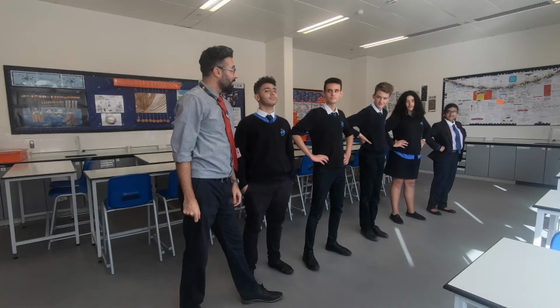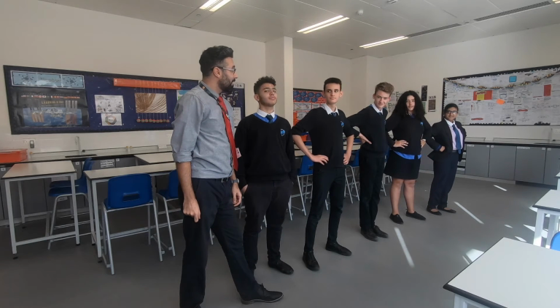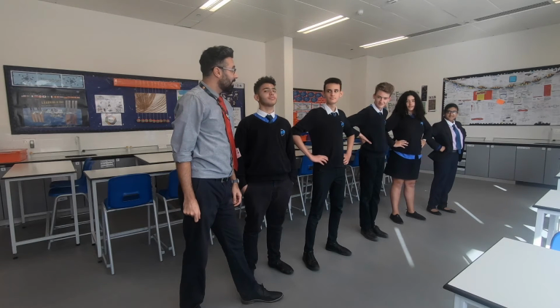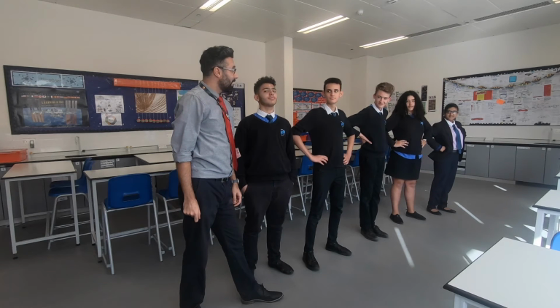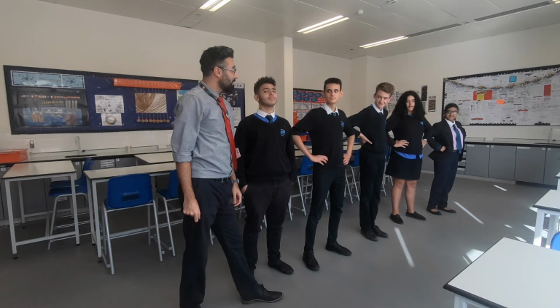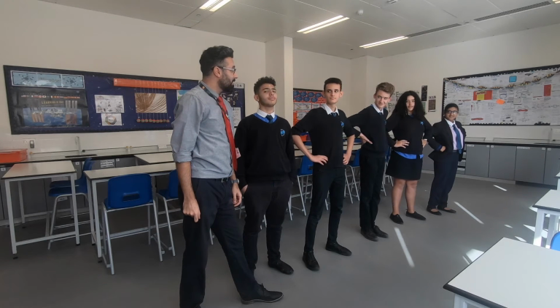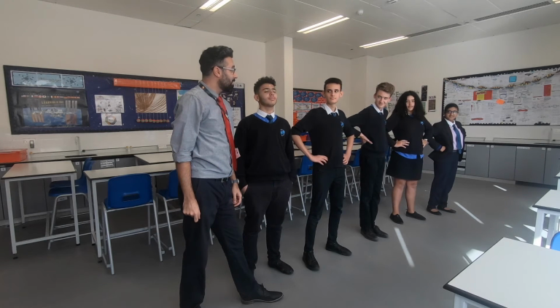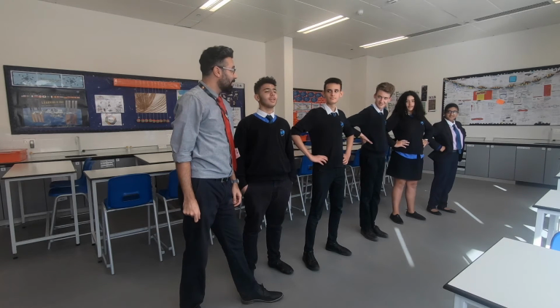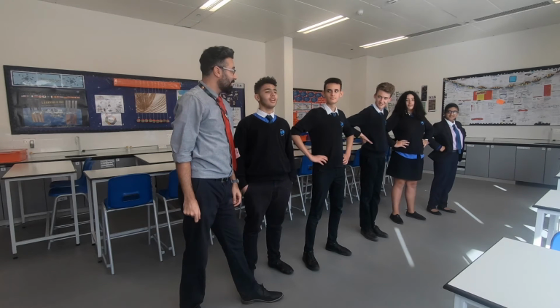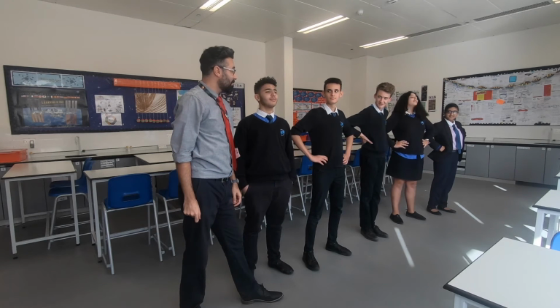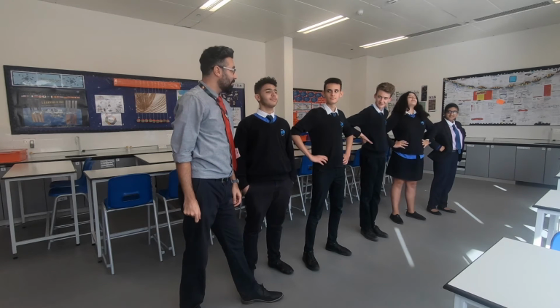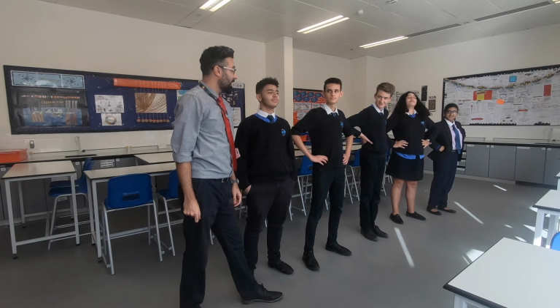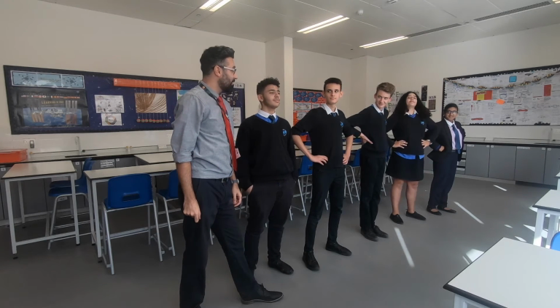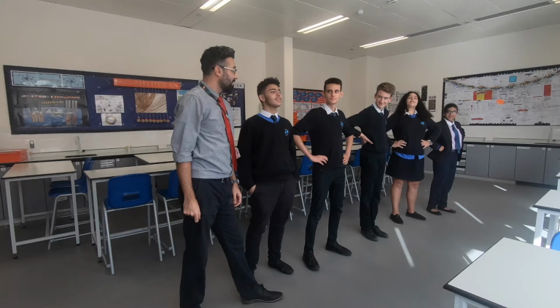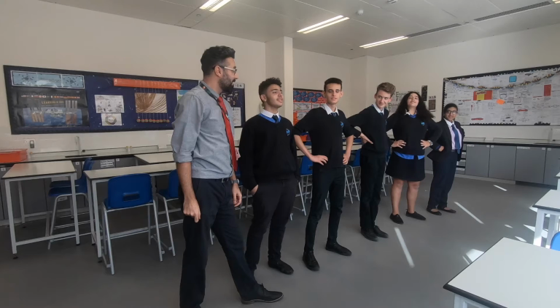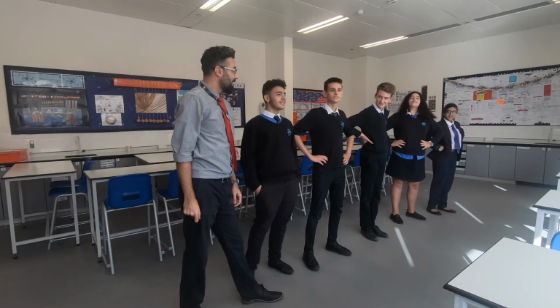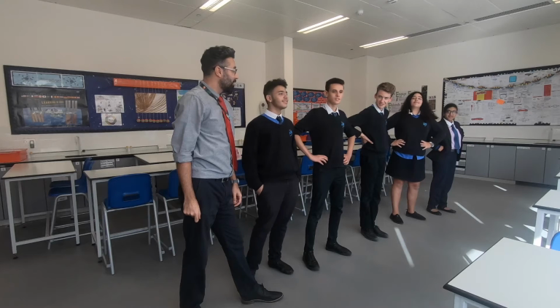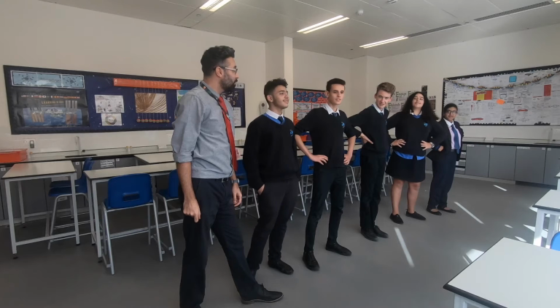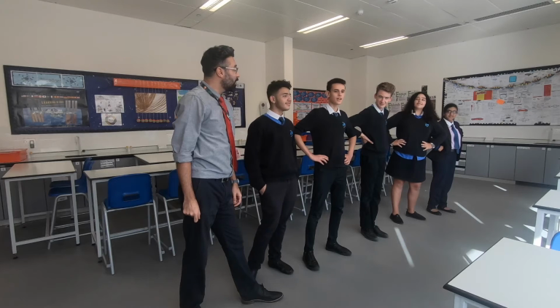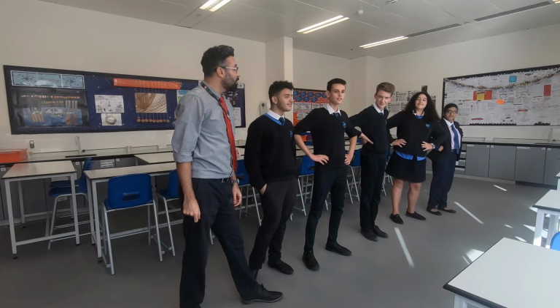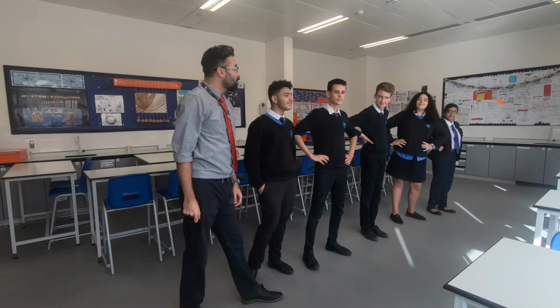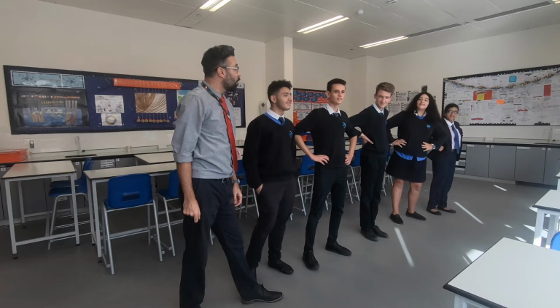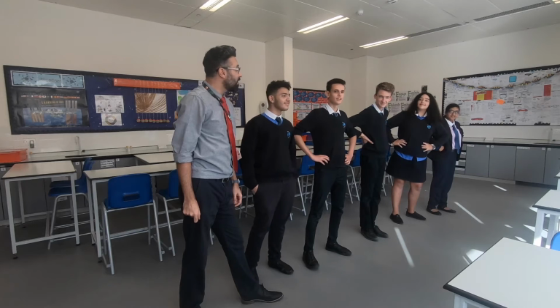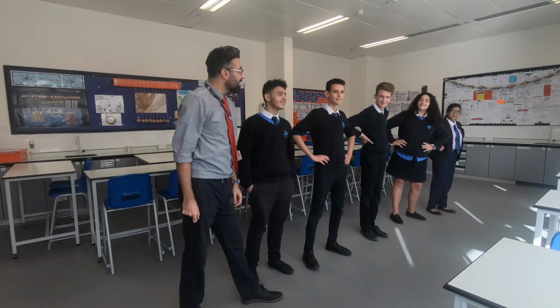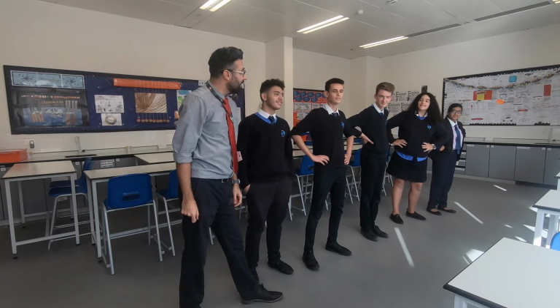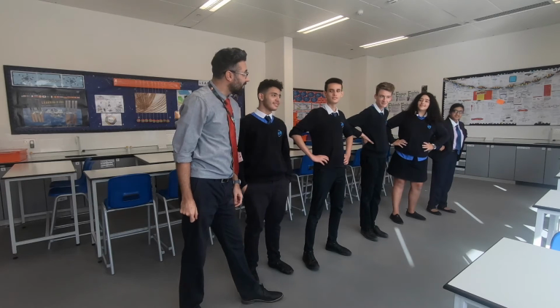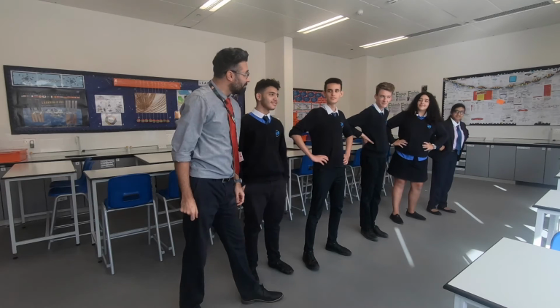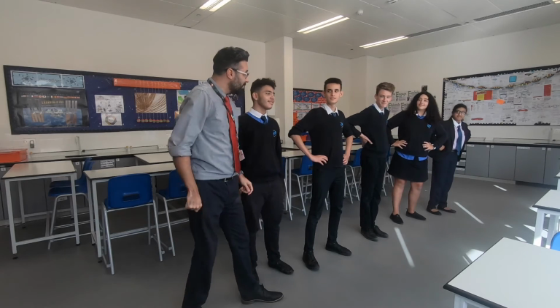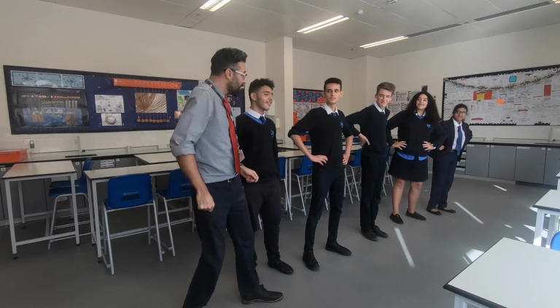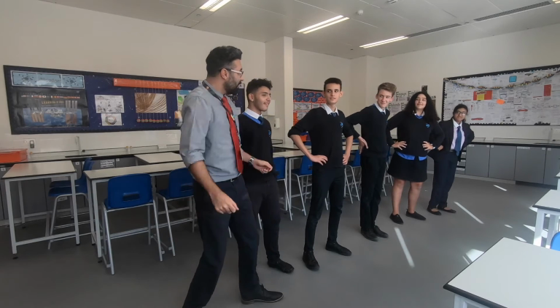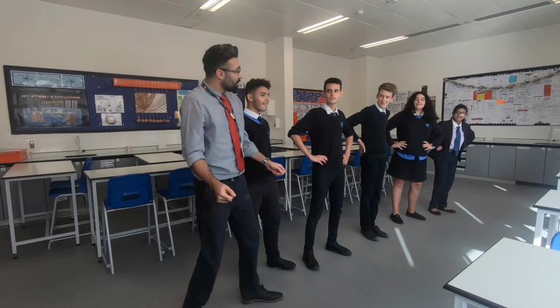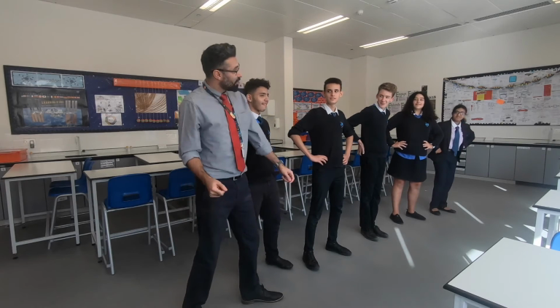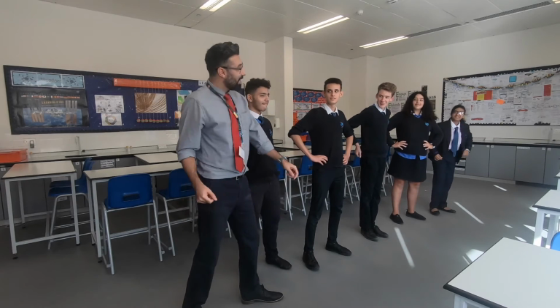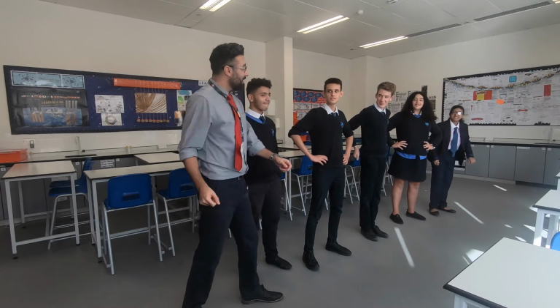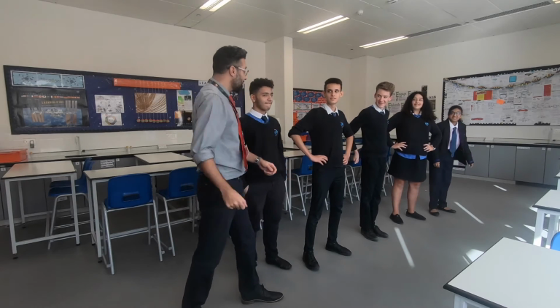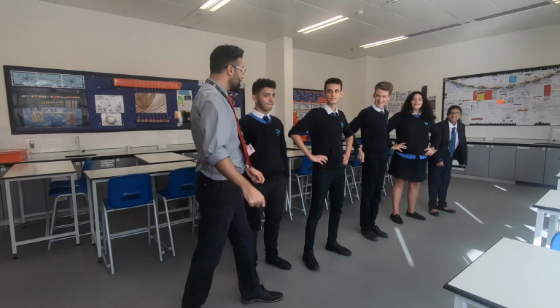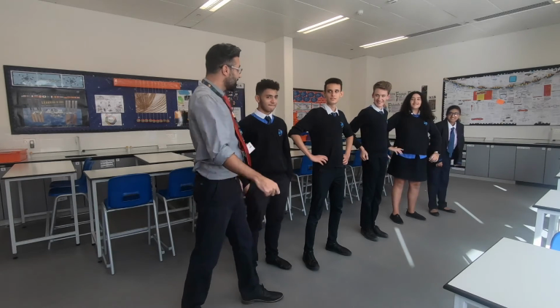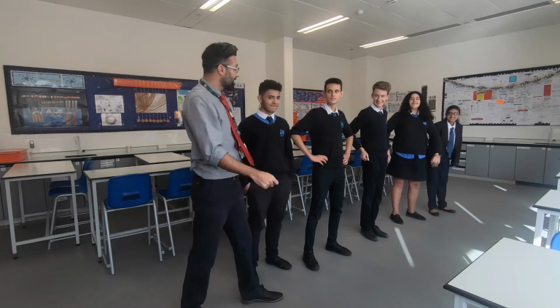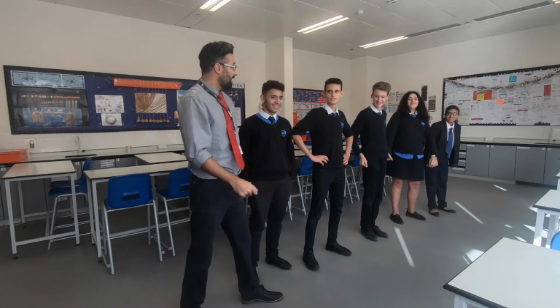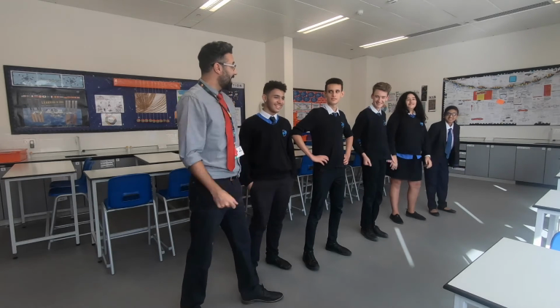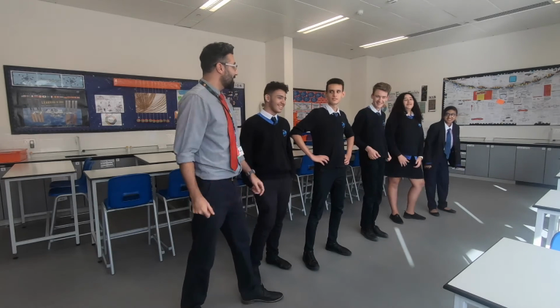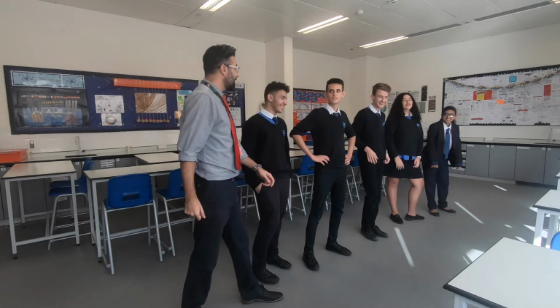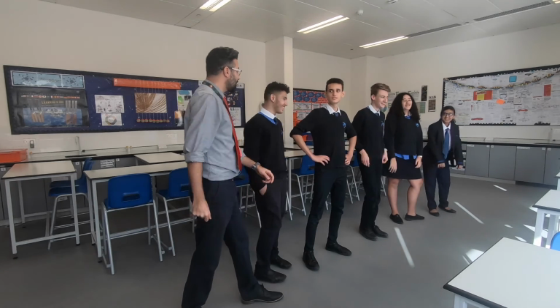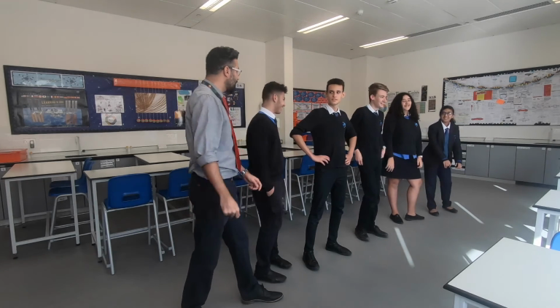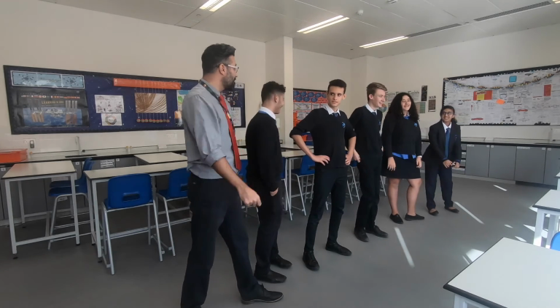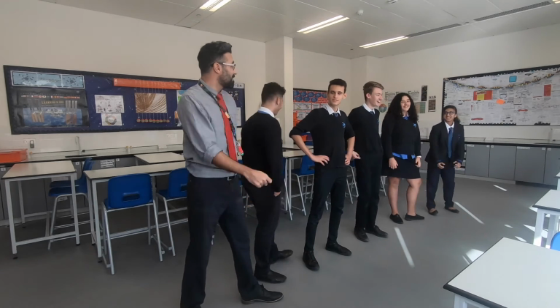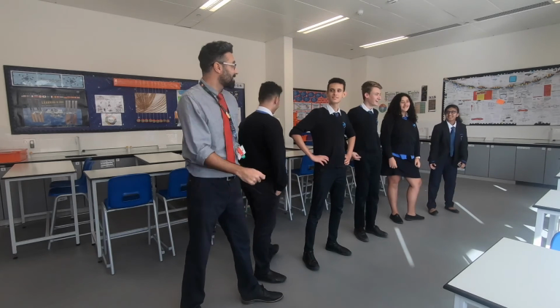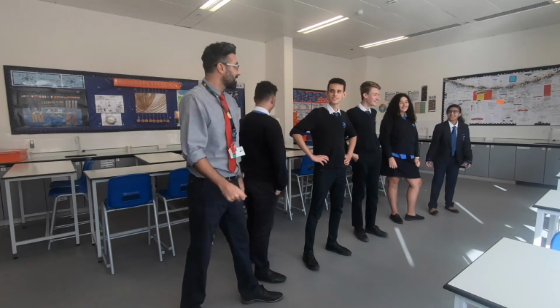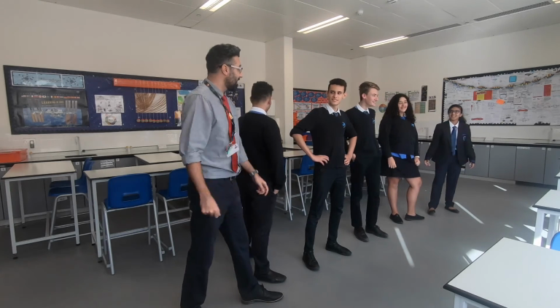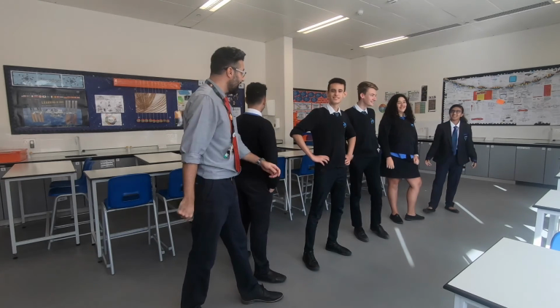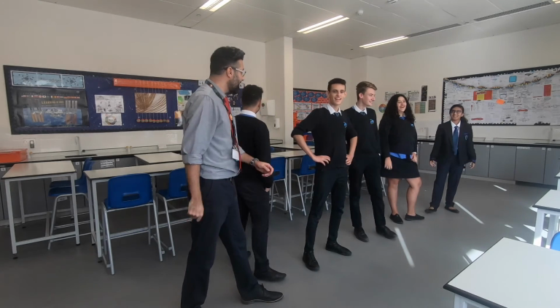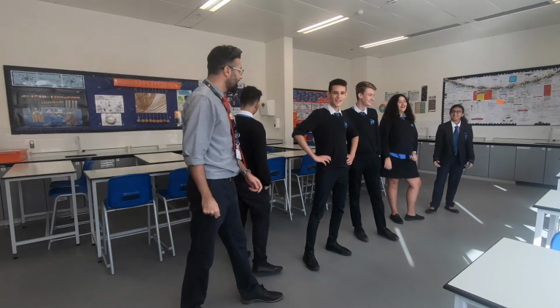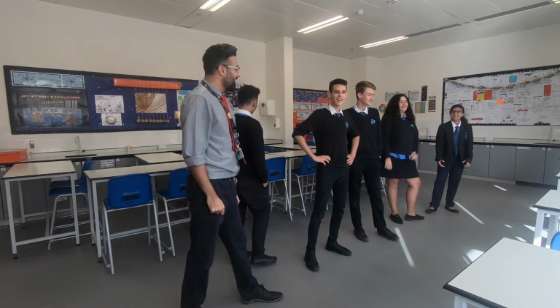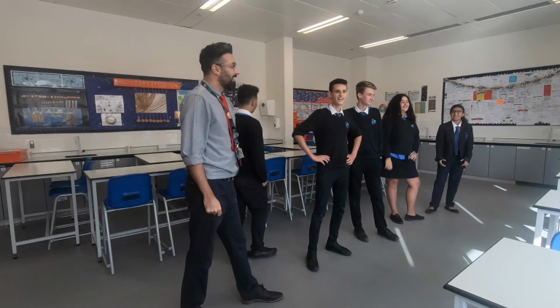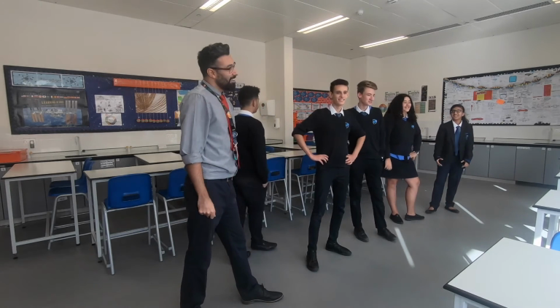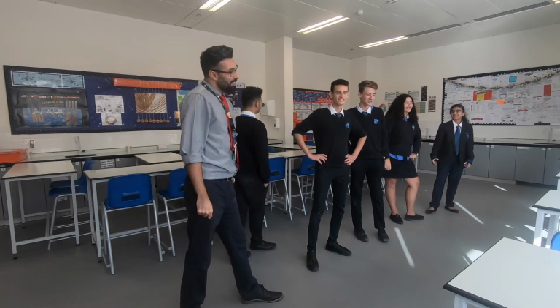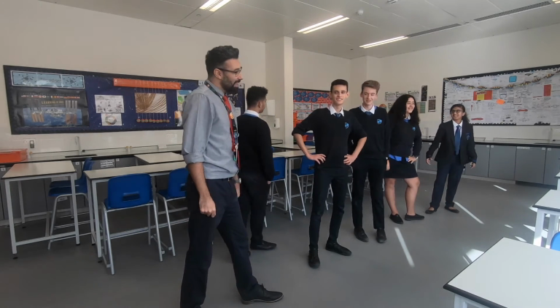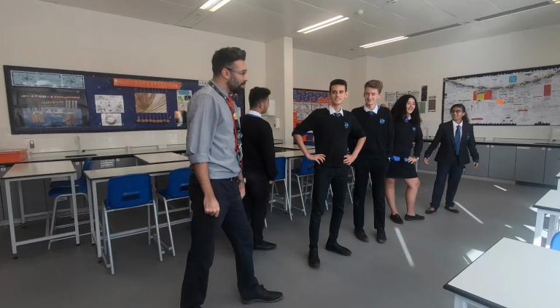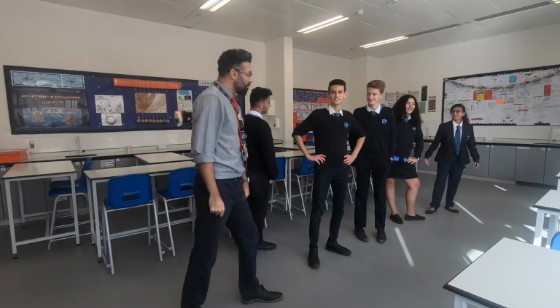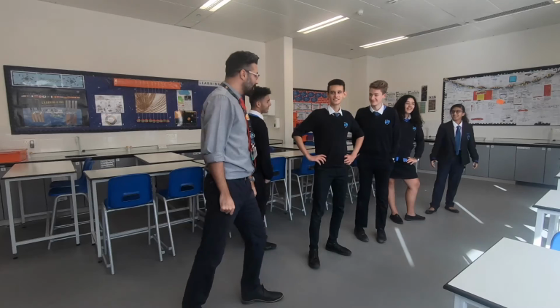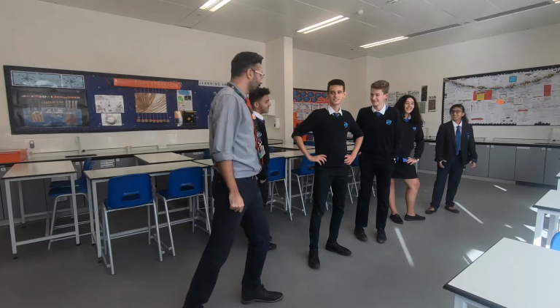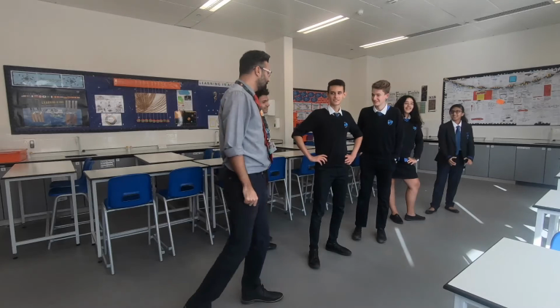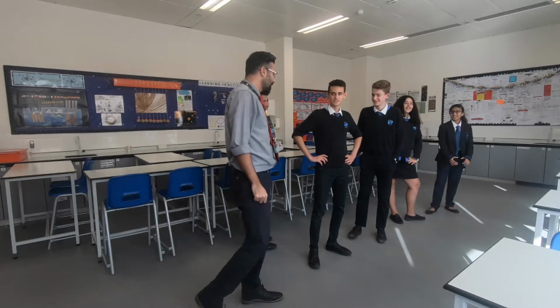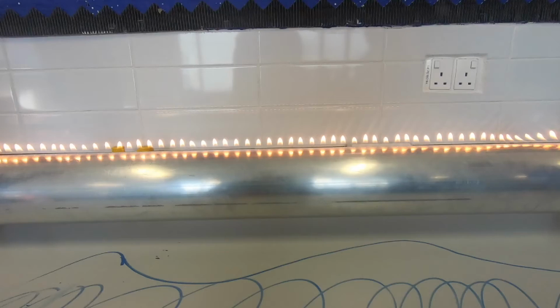Seismic waves — if you enjoy the energy of the shake. Thank you very much, guys.